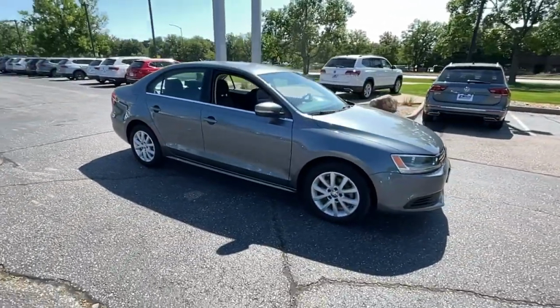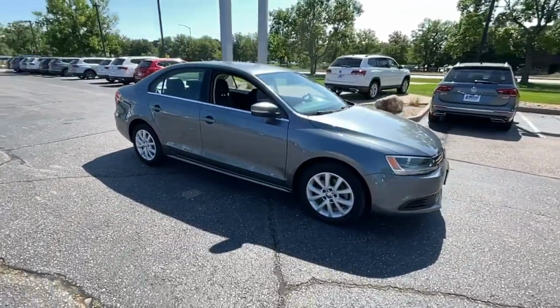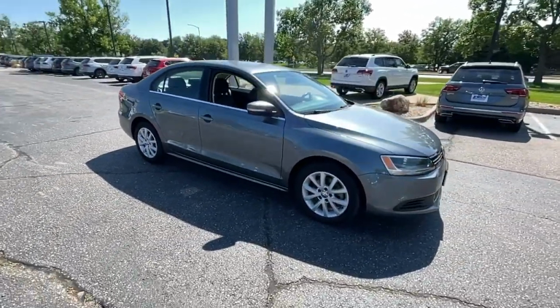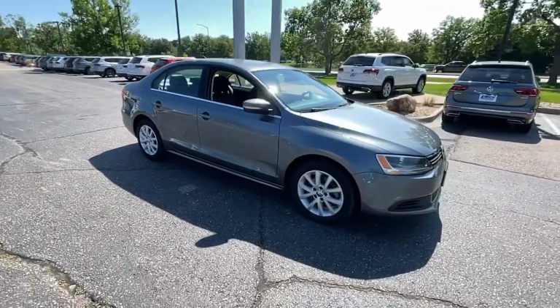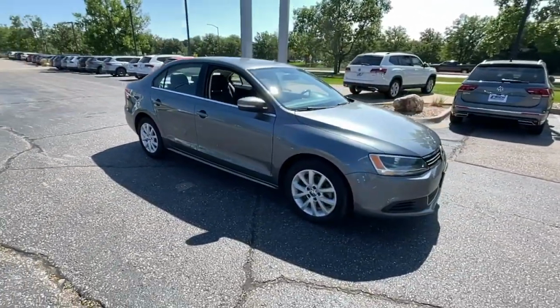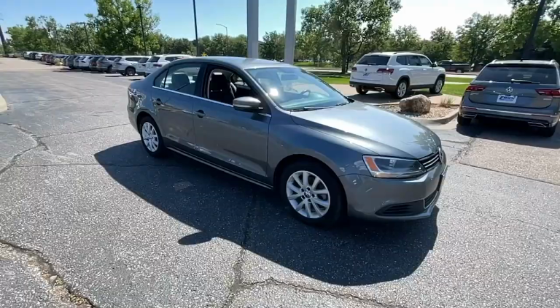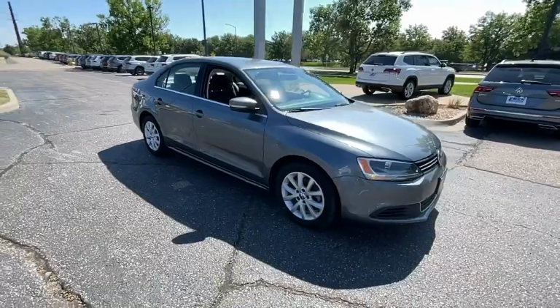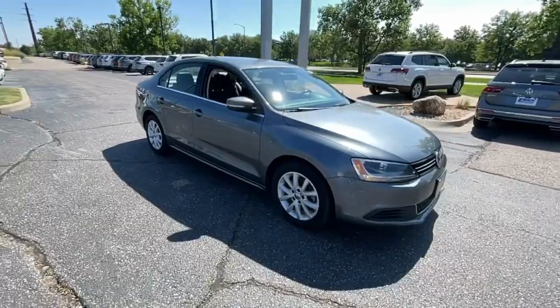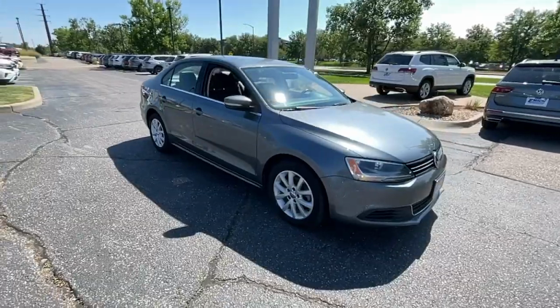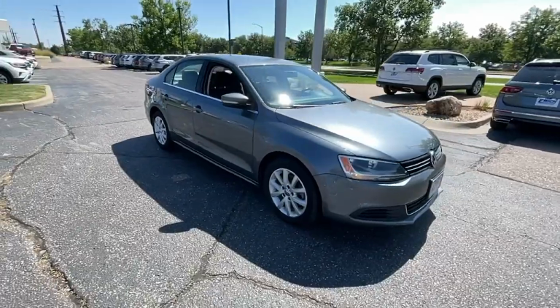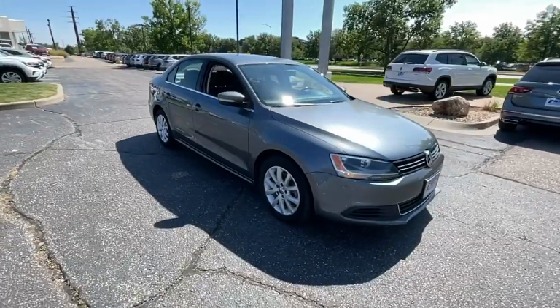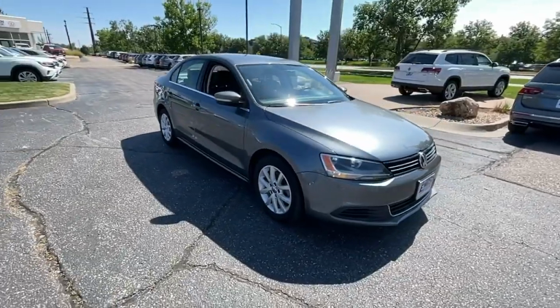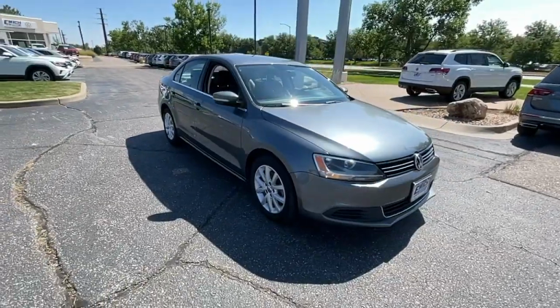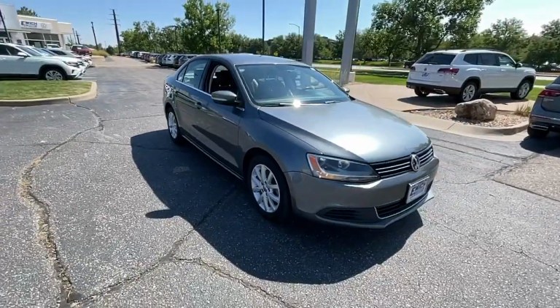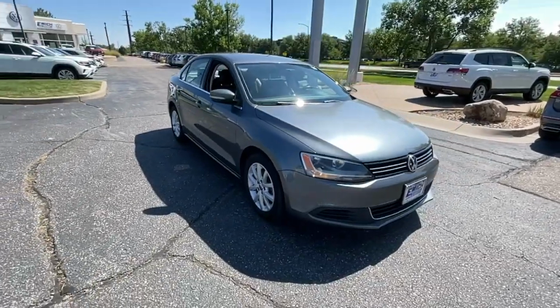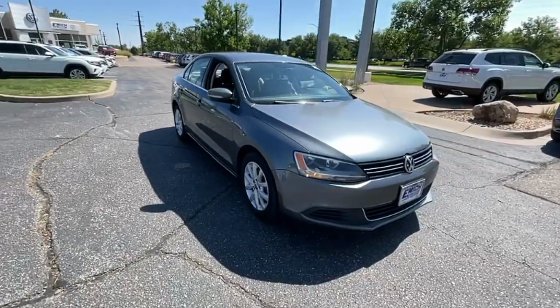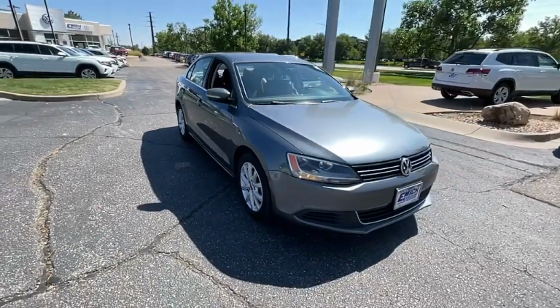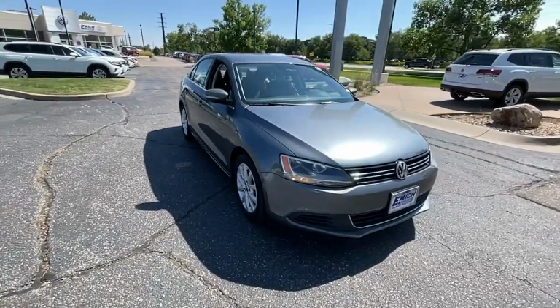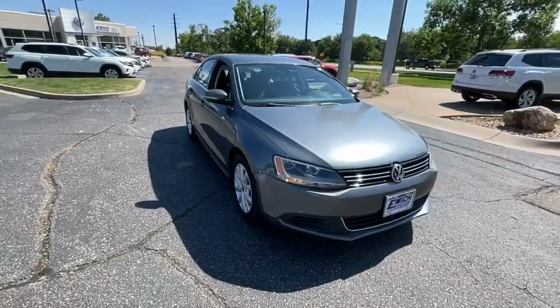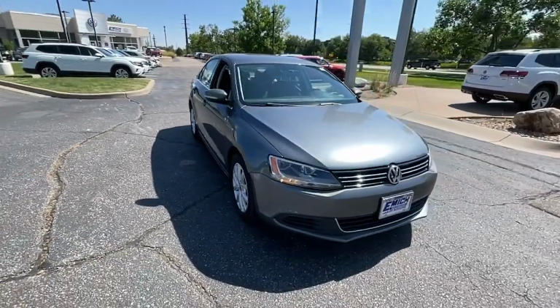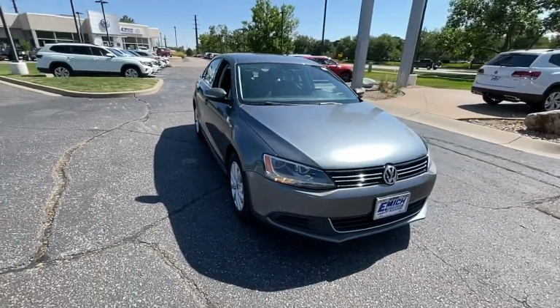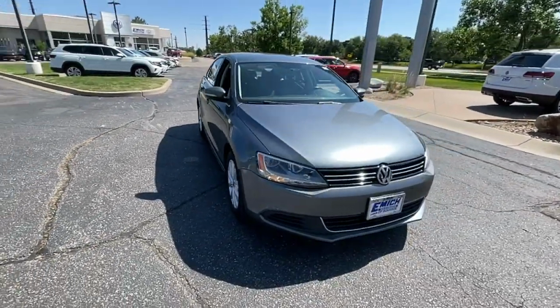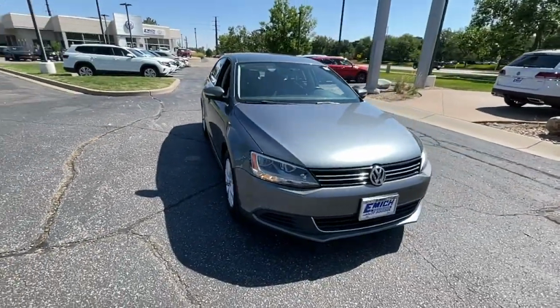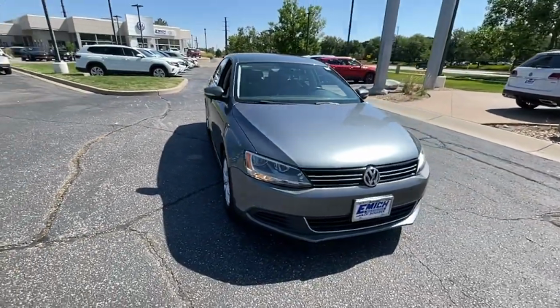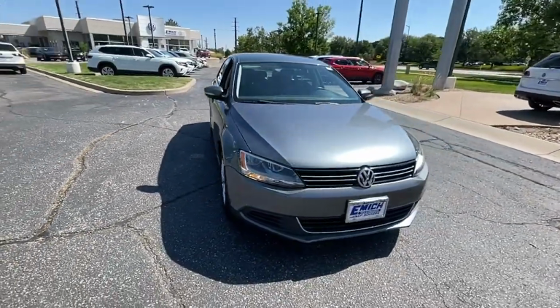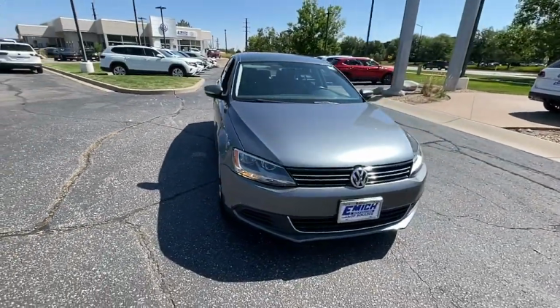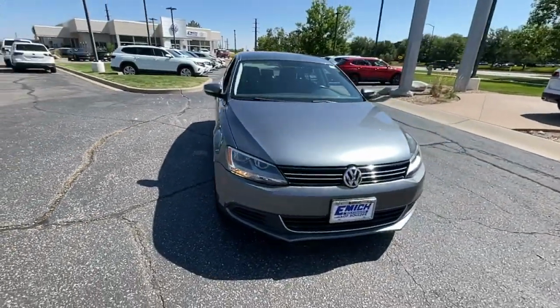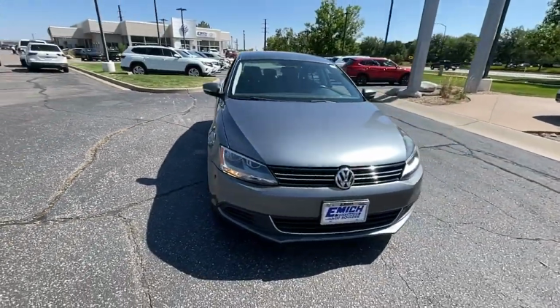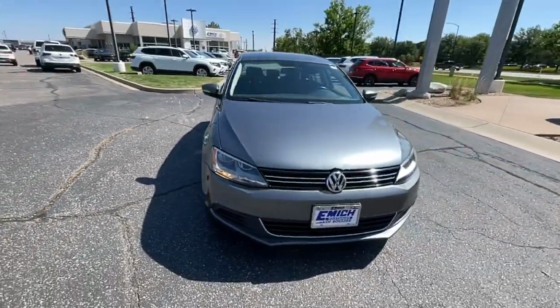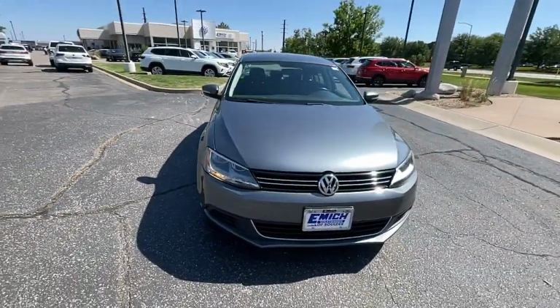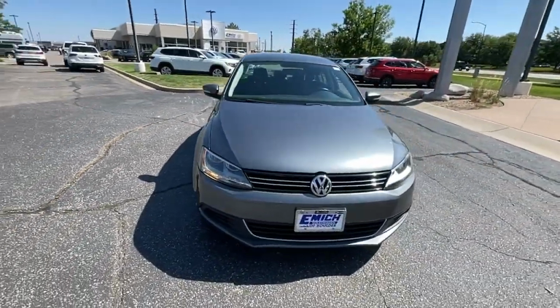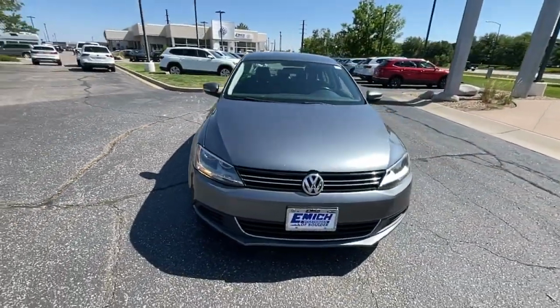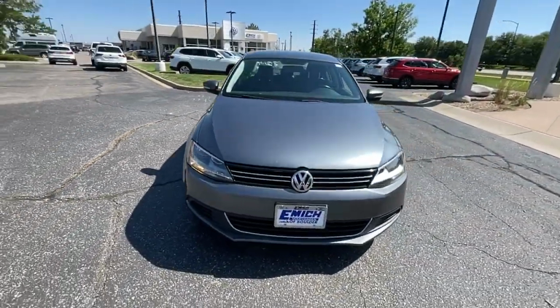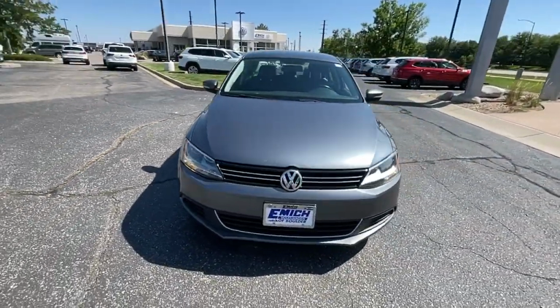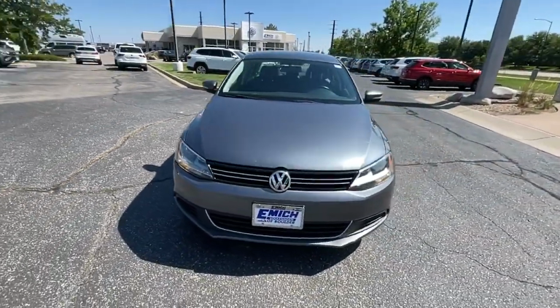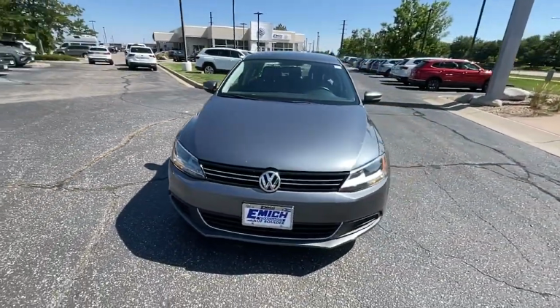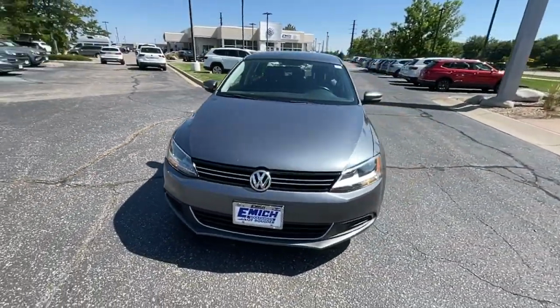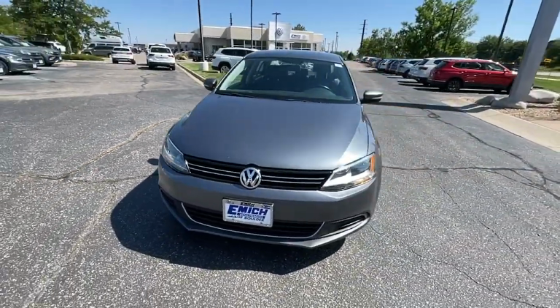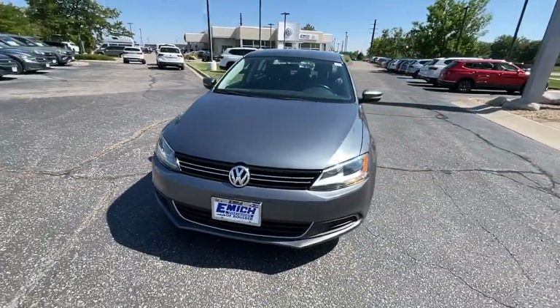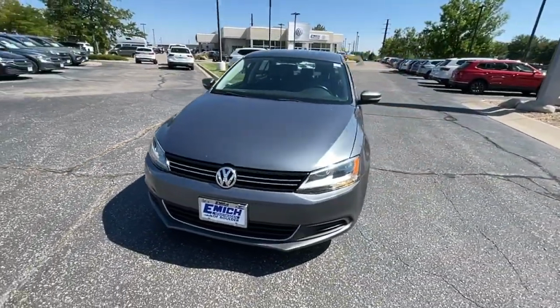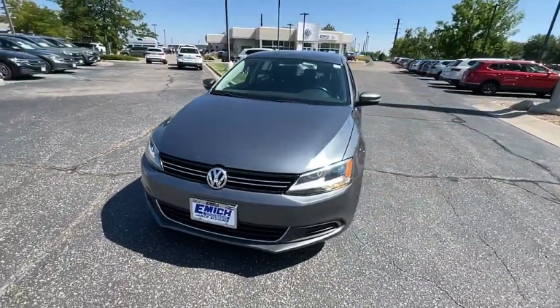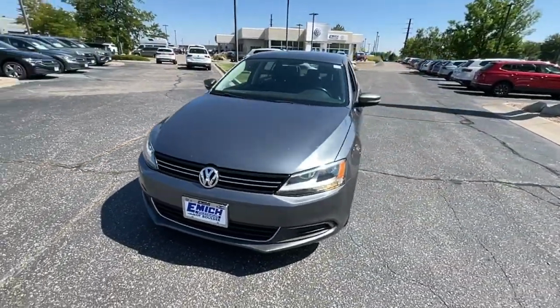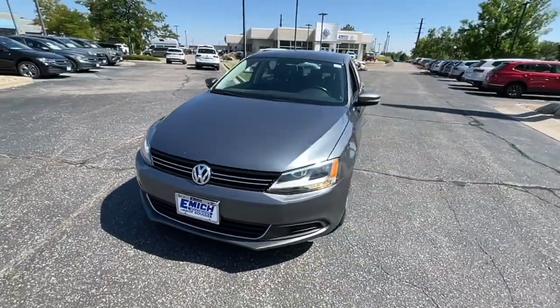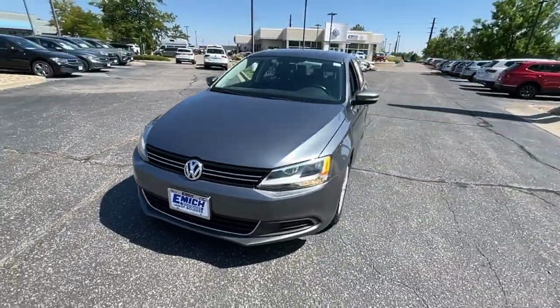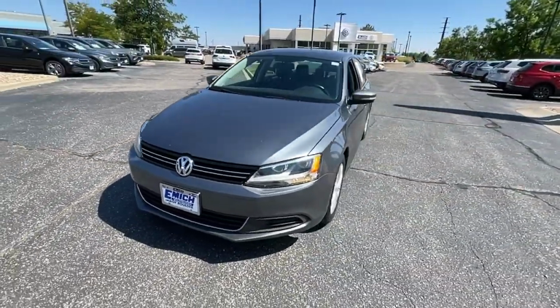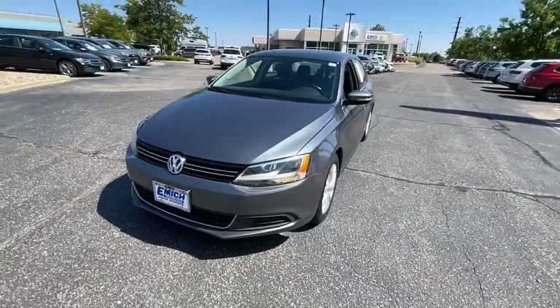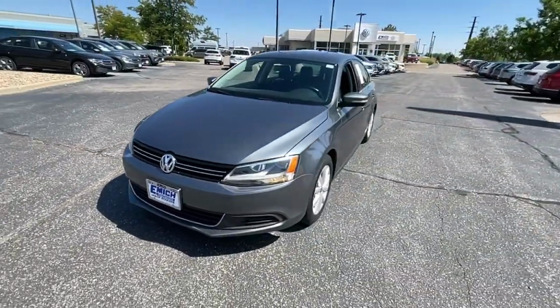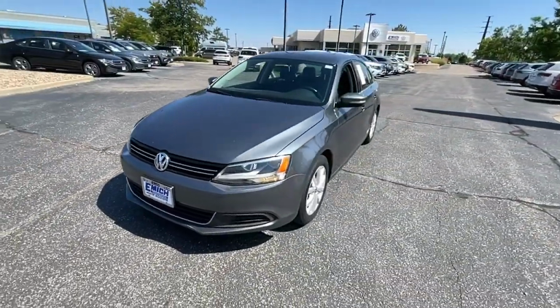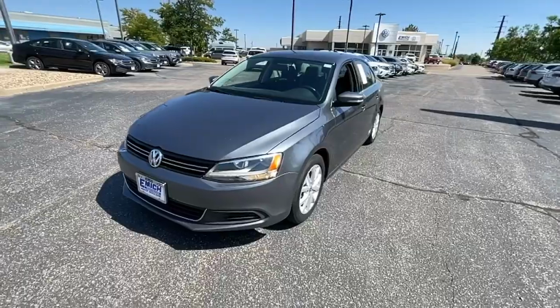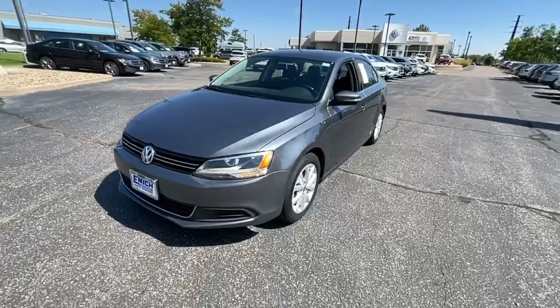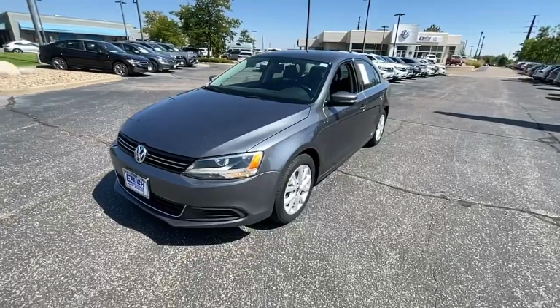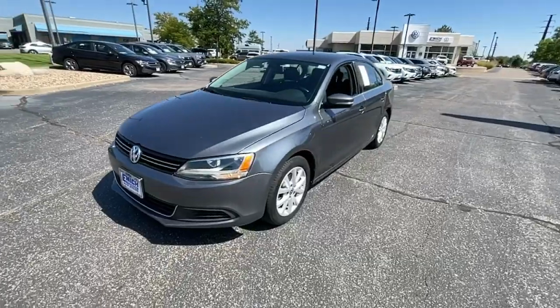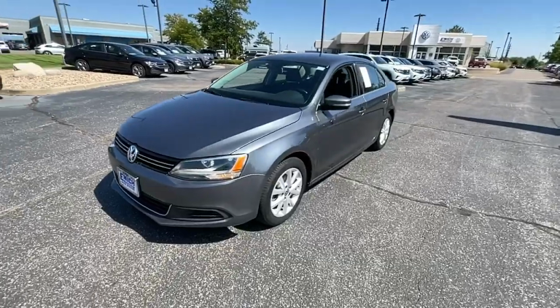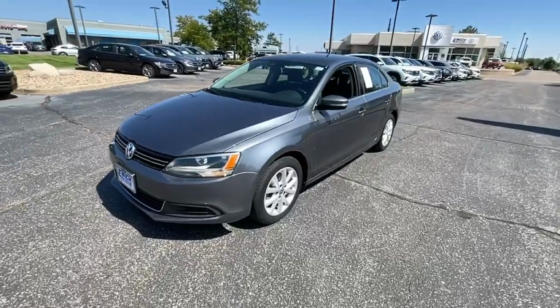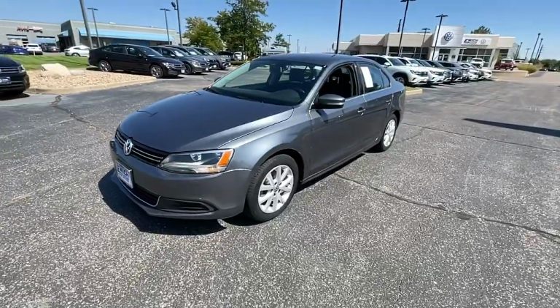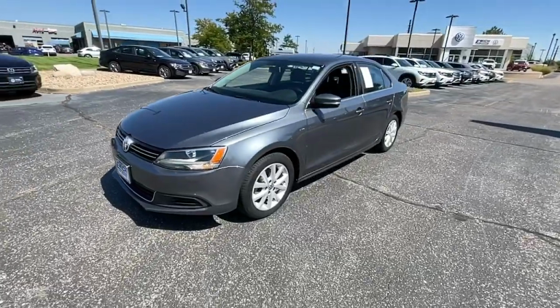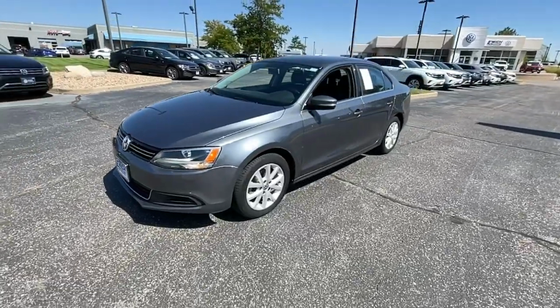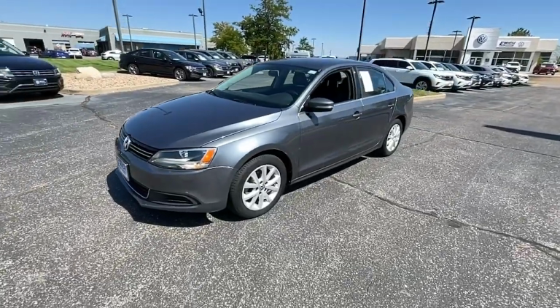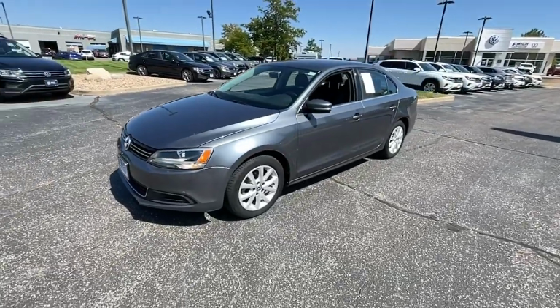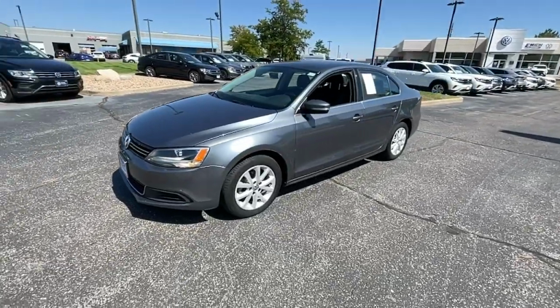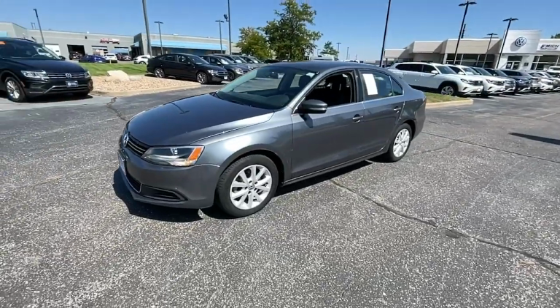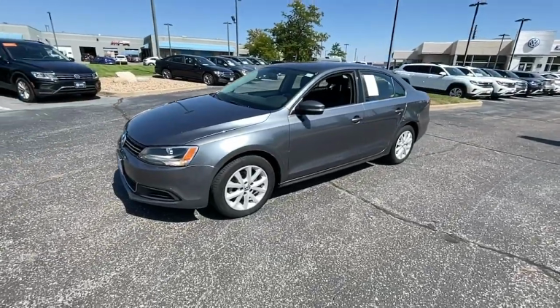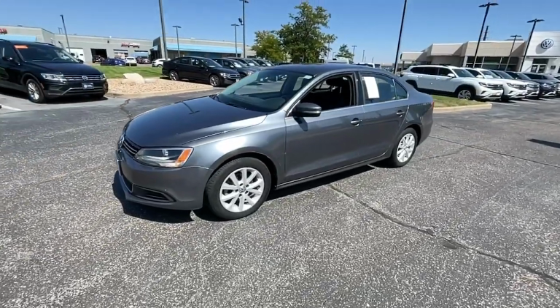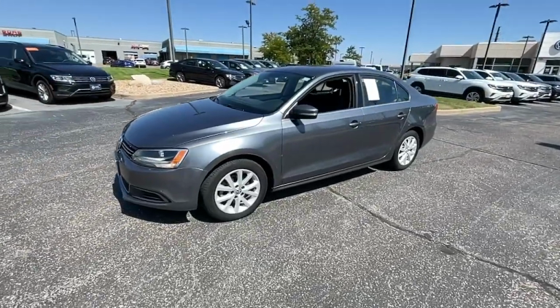This refined, compact sedan delivers delightful performance, while its driver-assist safety features help you protect your most precious cargo.